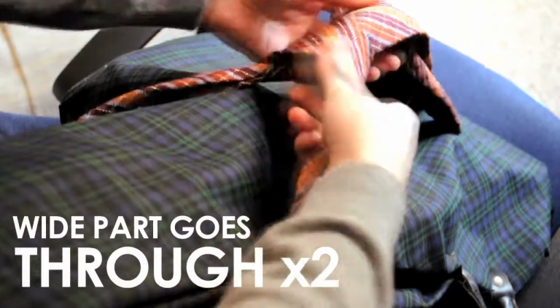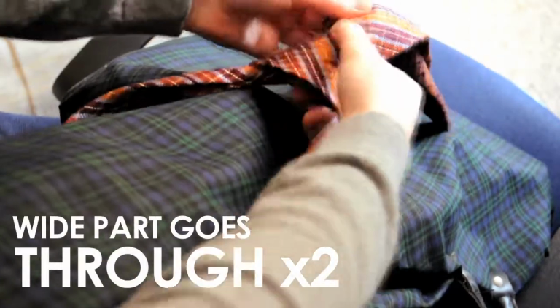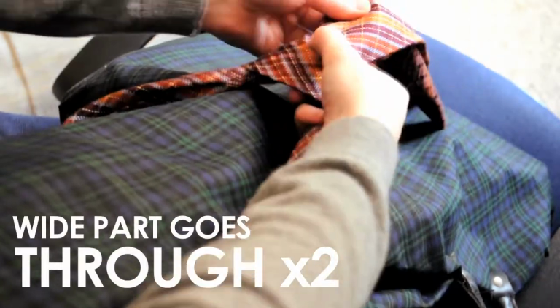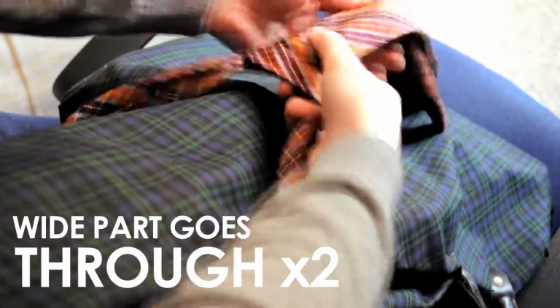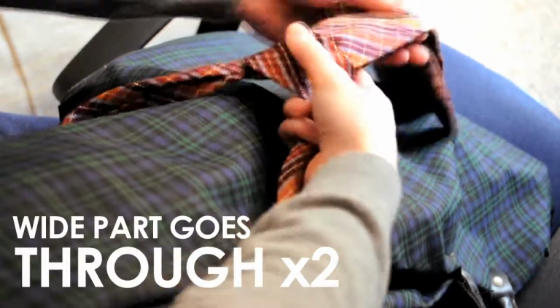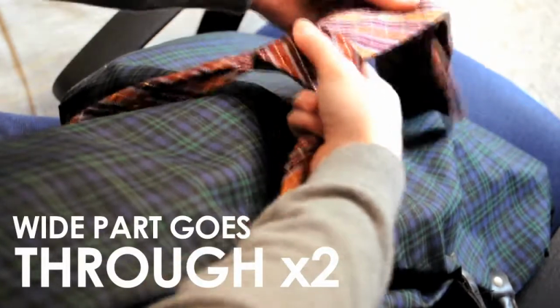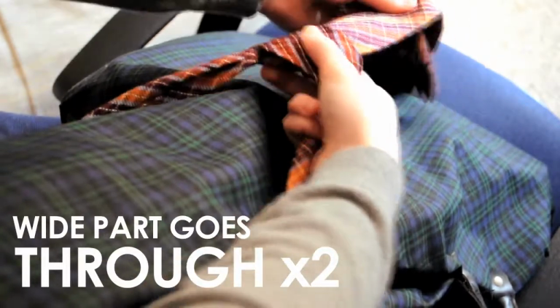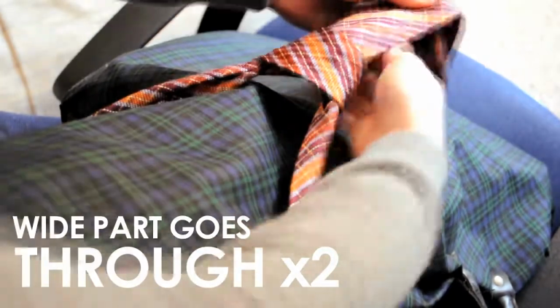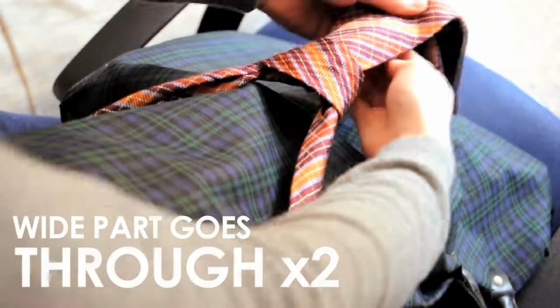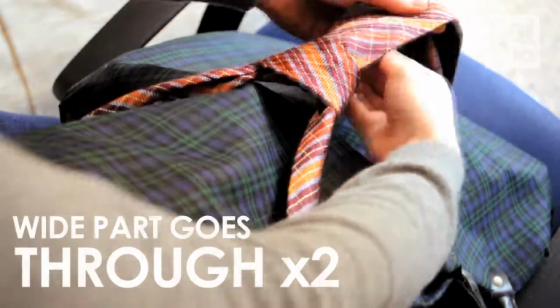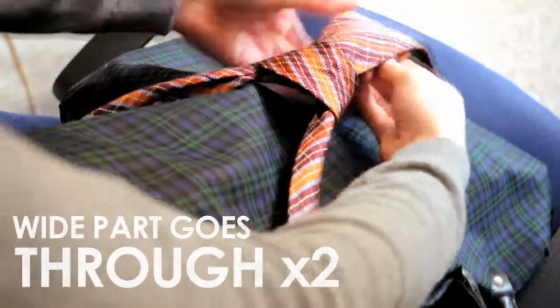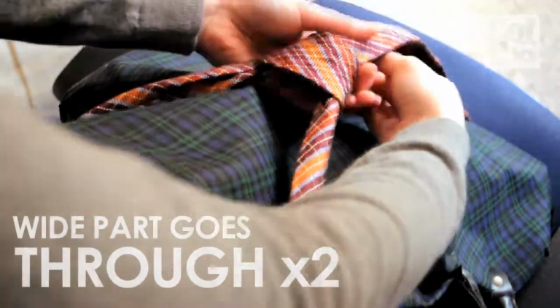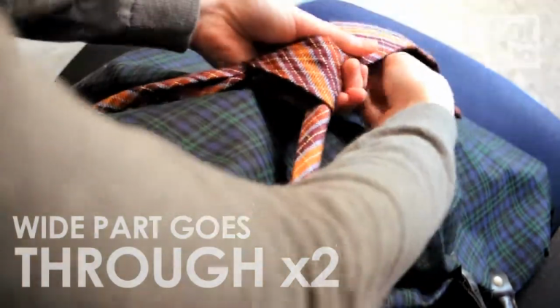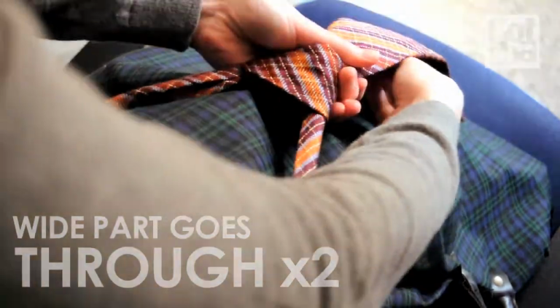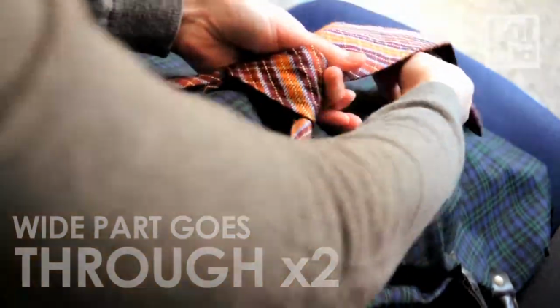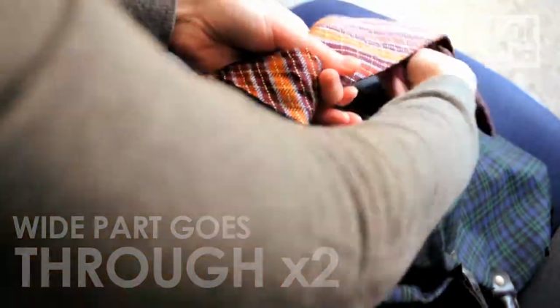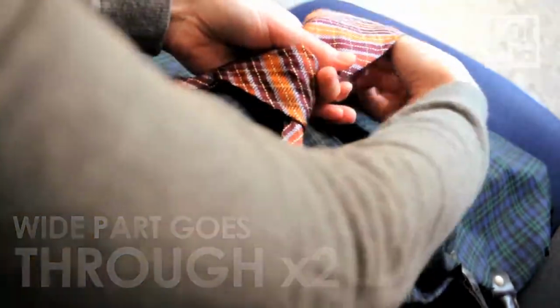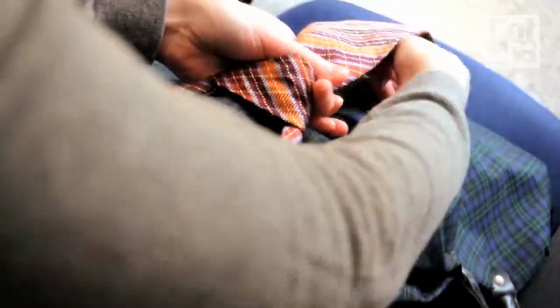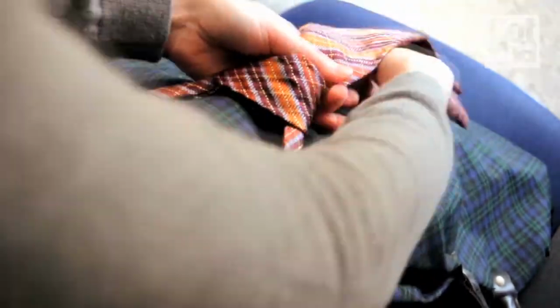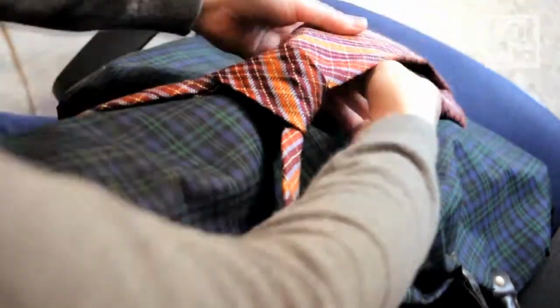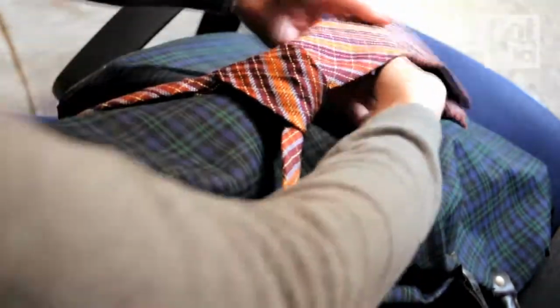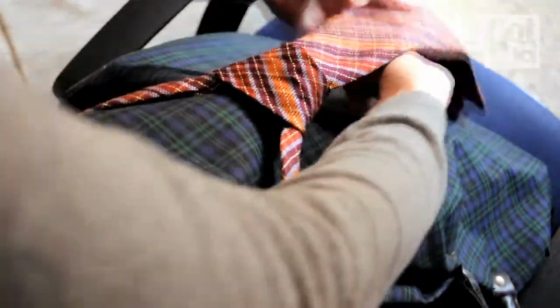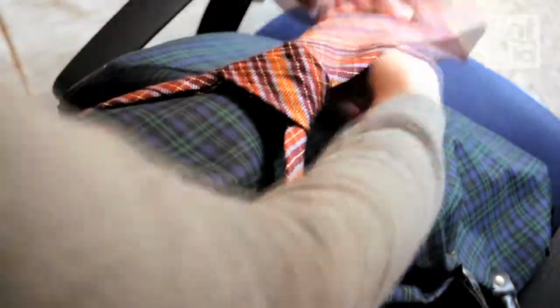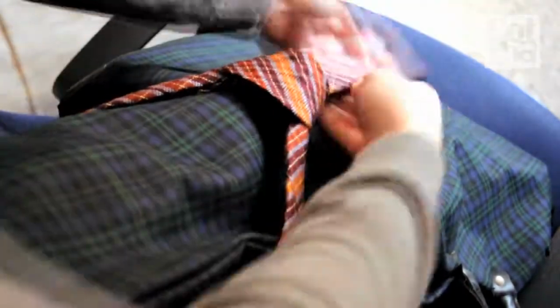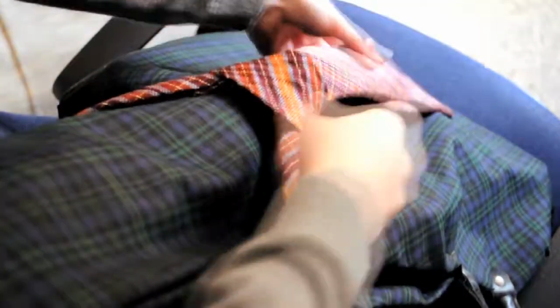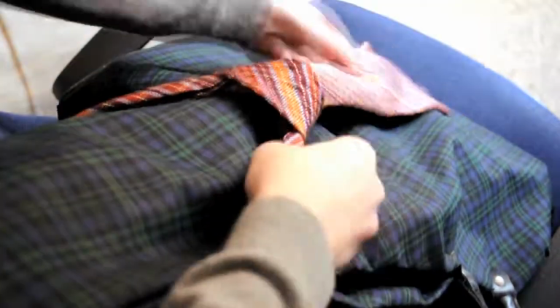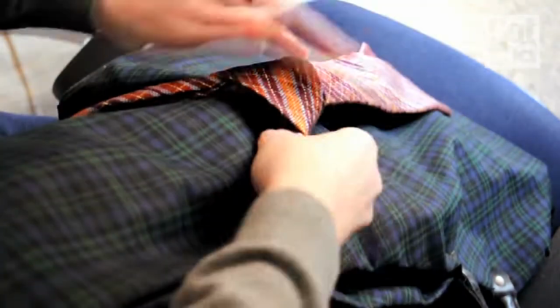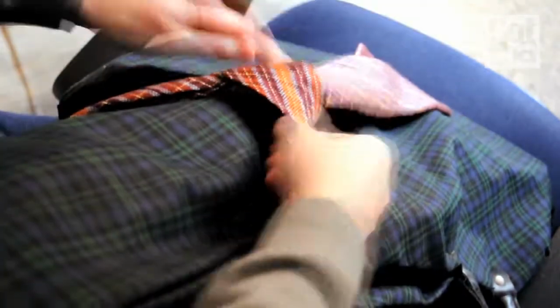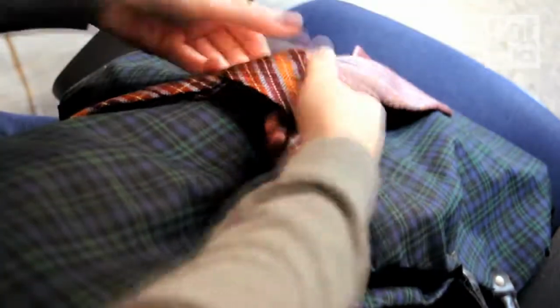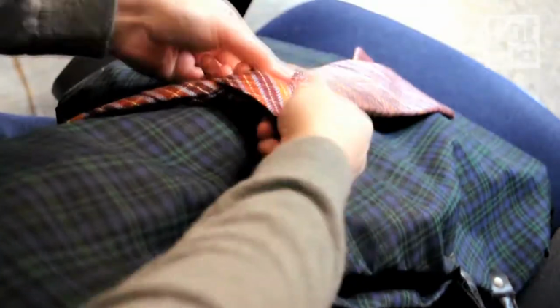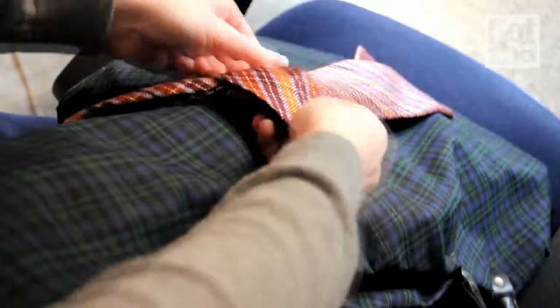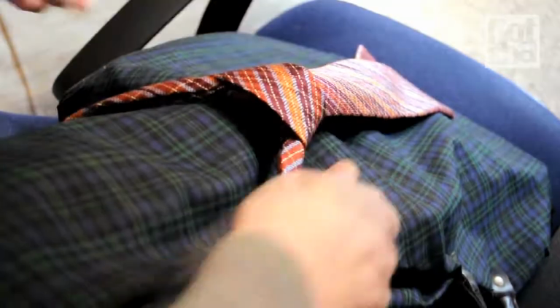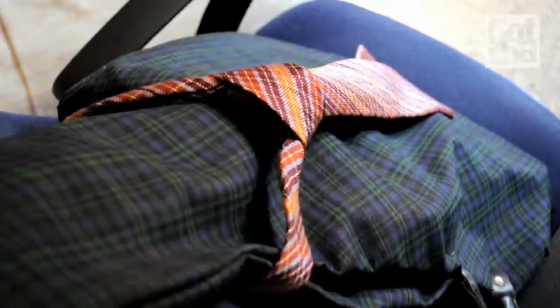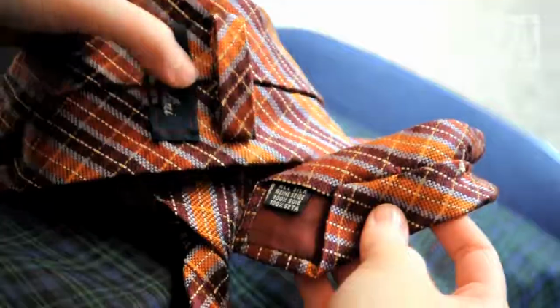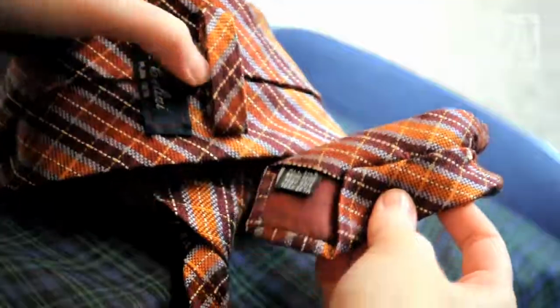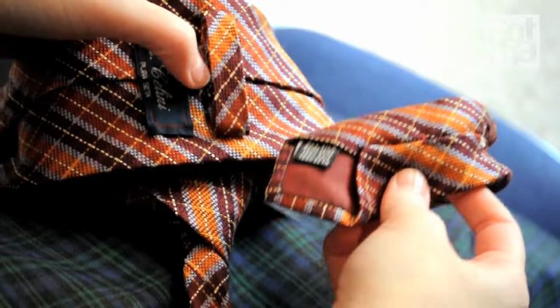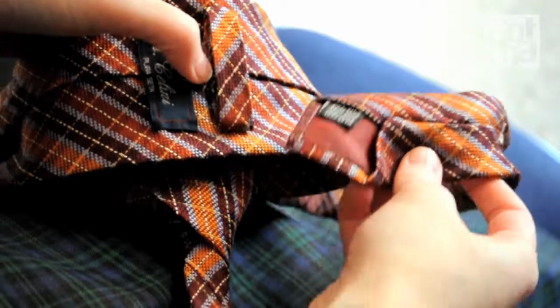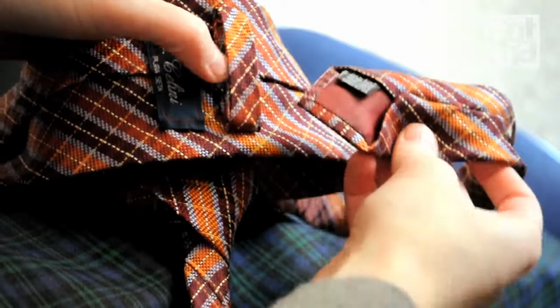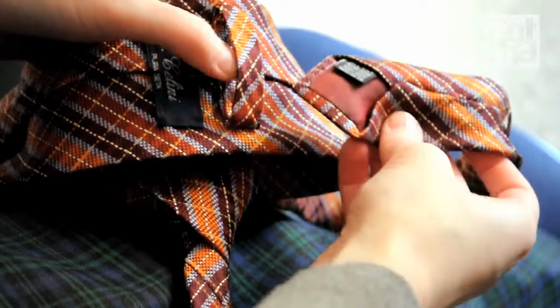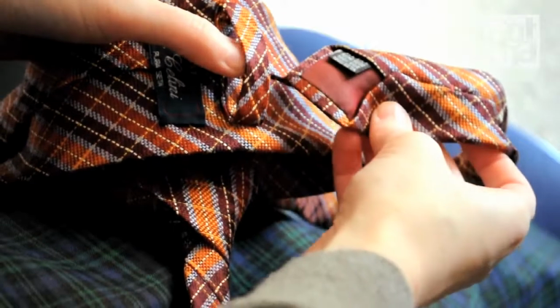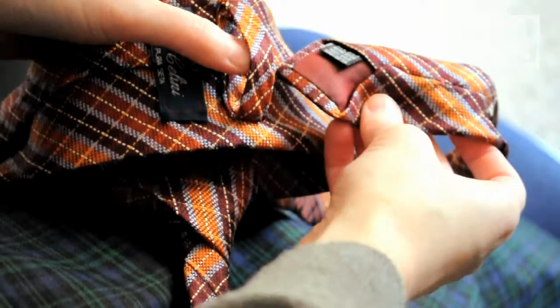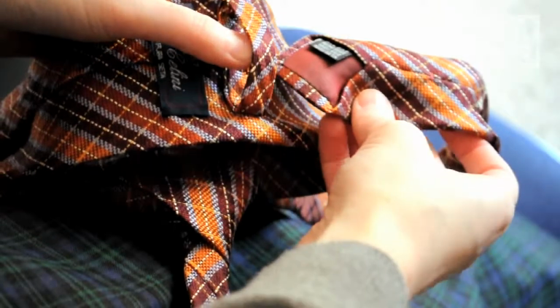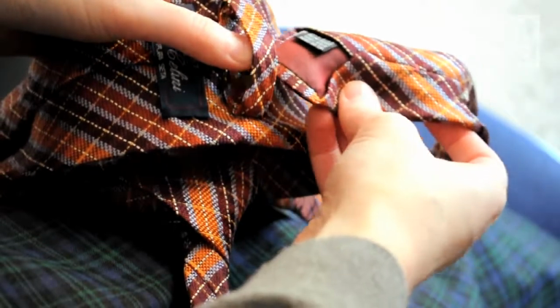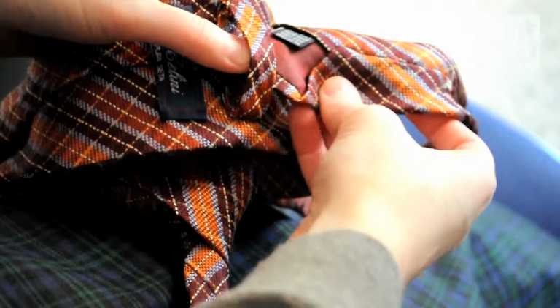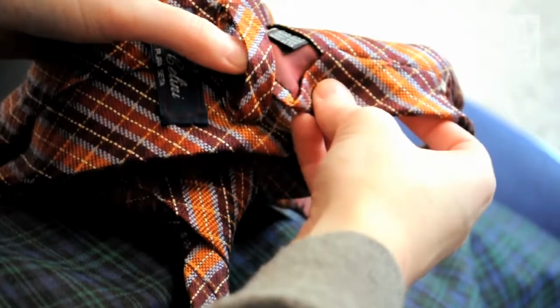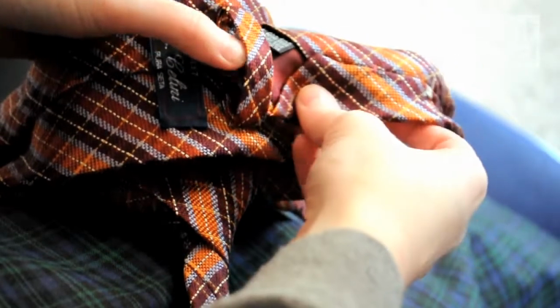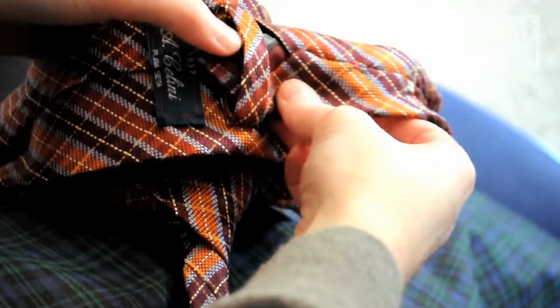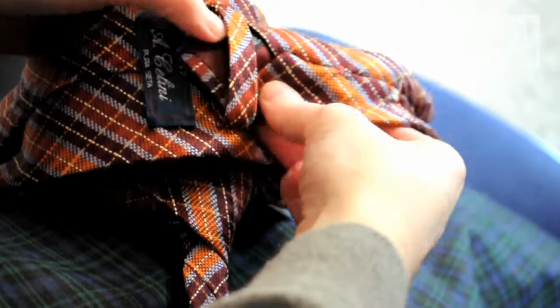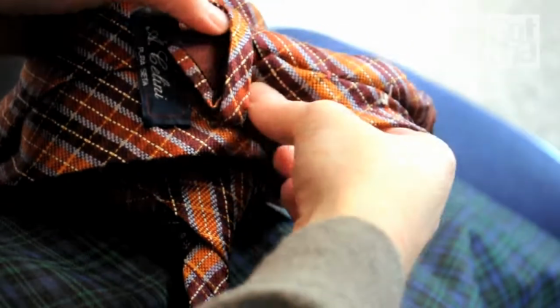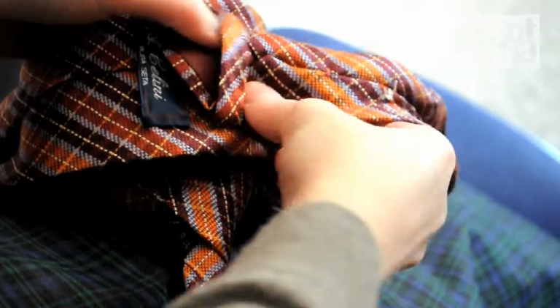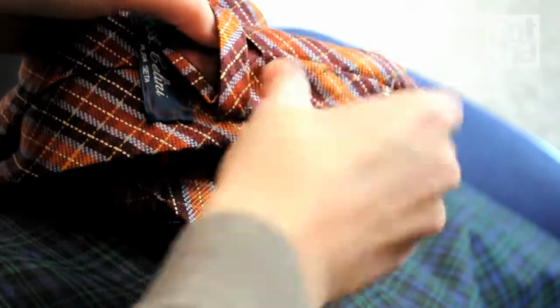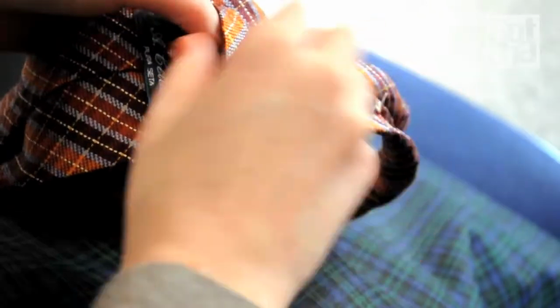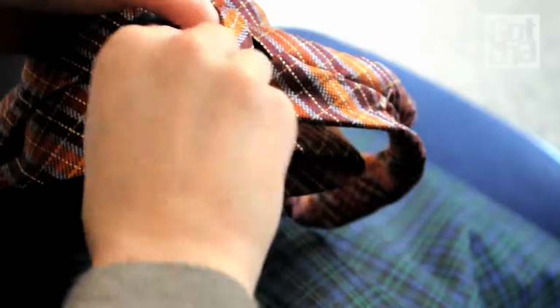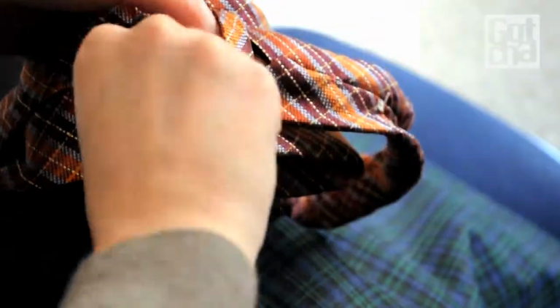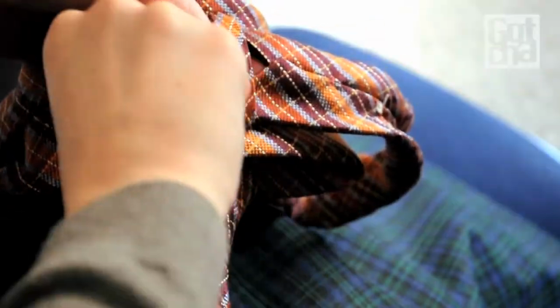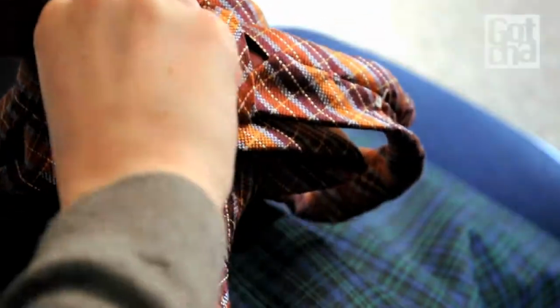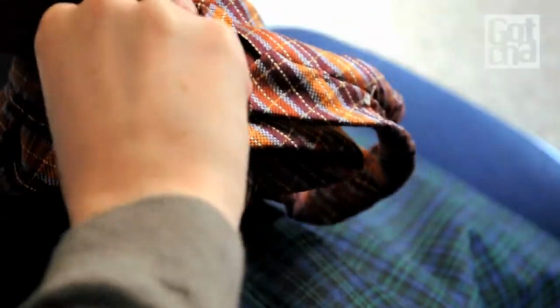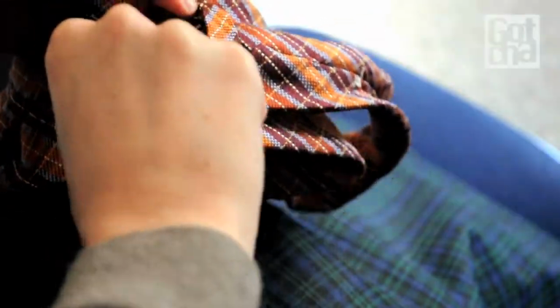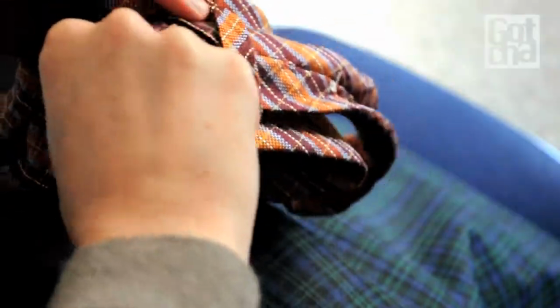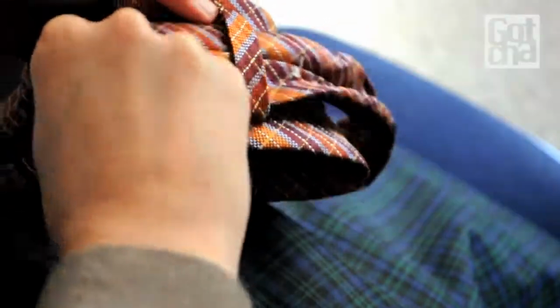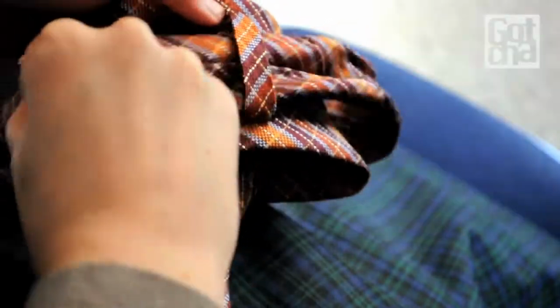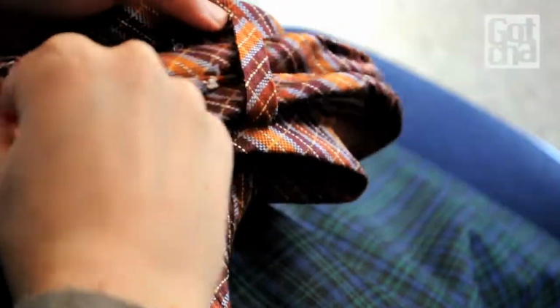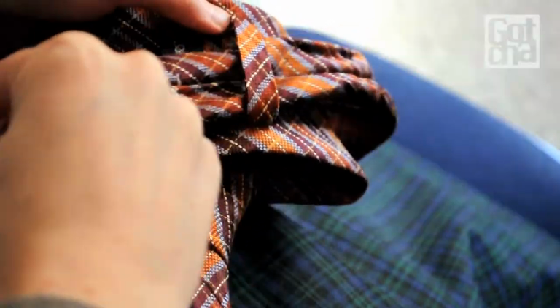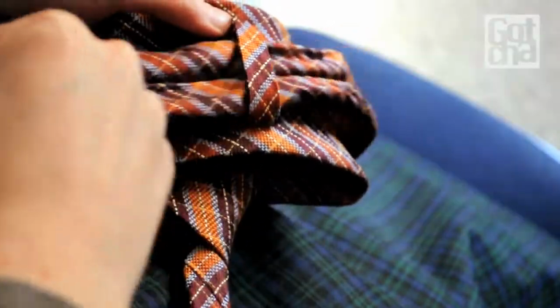Pull the narrow part to adjust. To finish it off, you can pull the narrow part through the loop on the wide part.